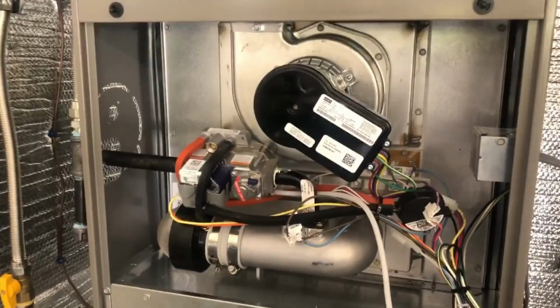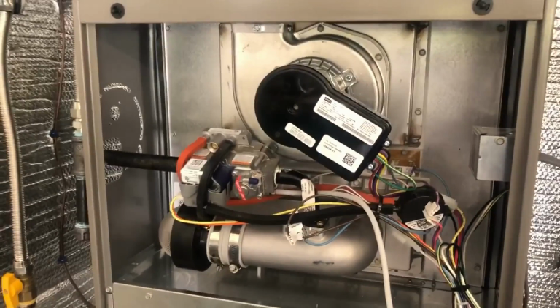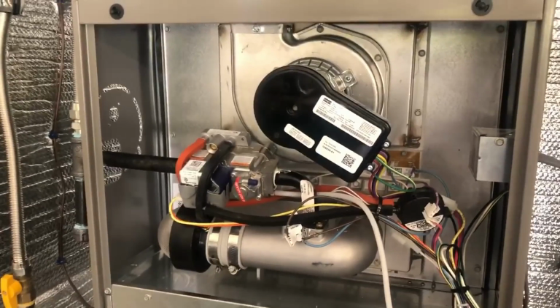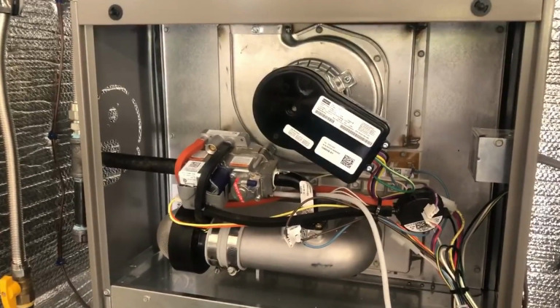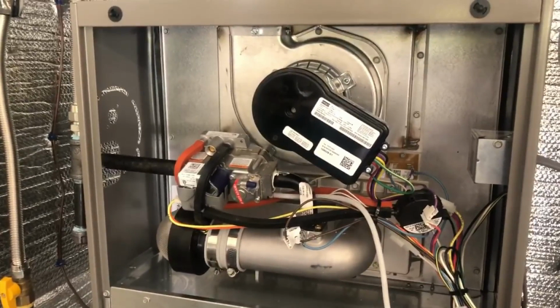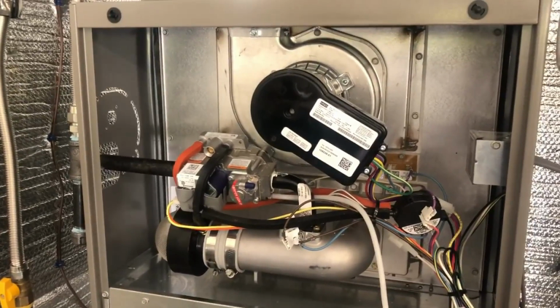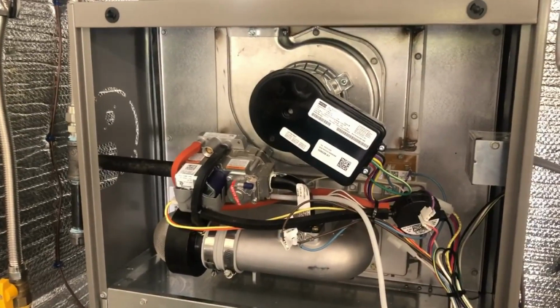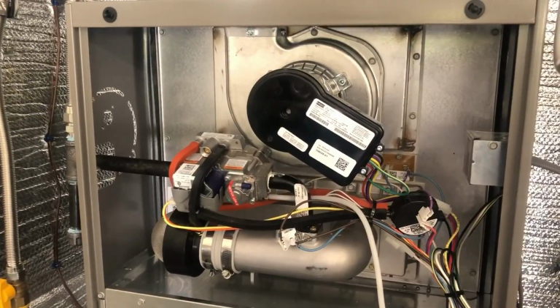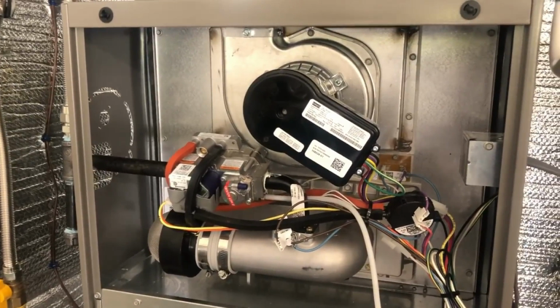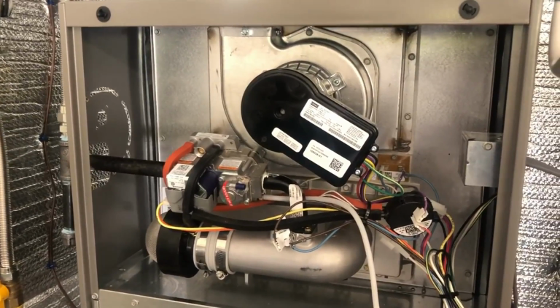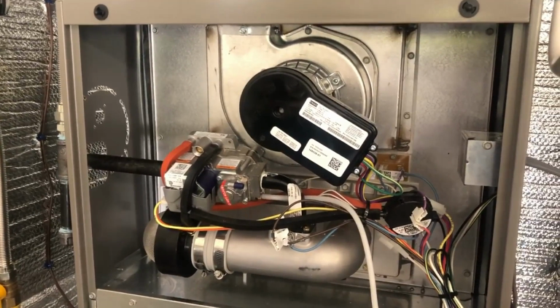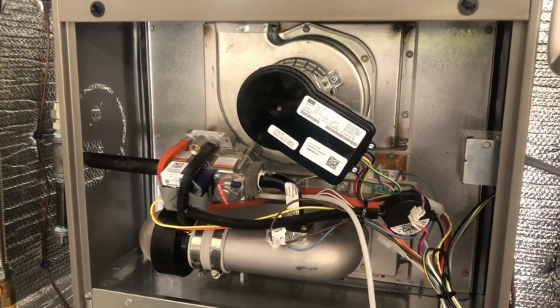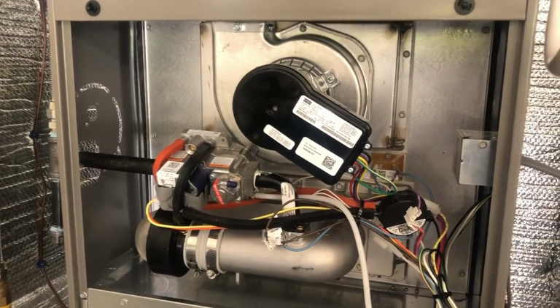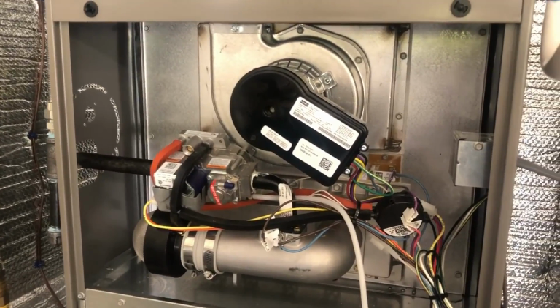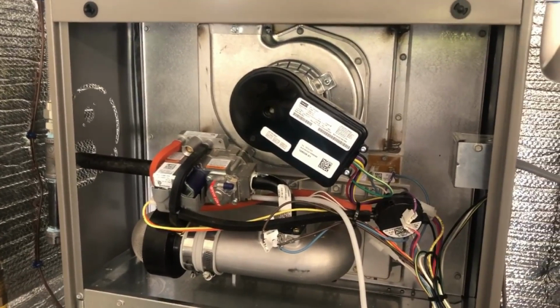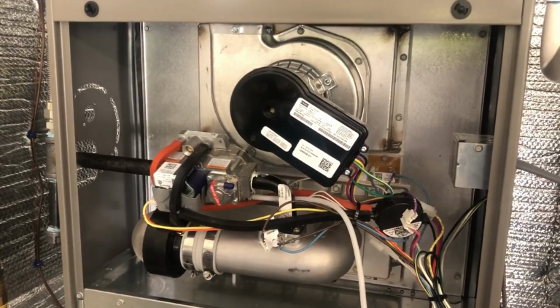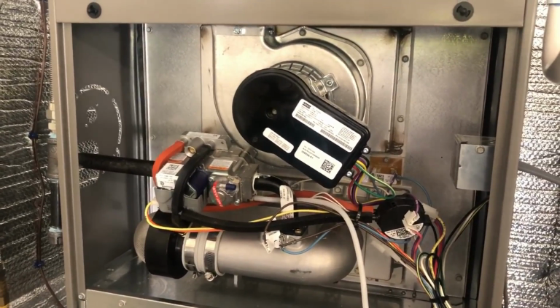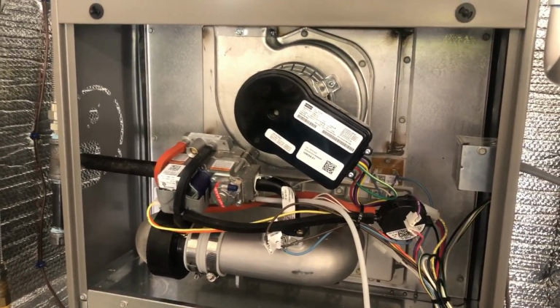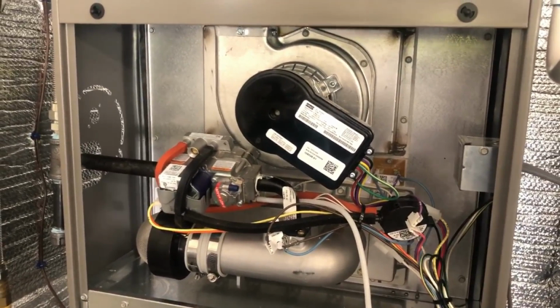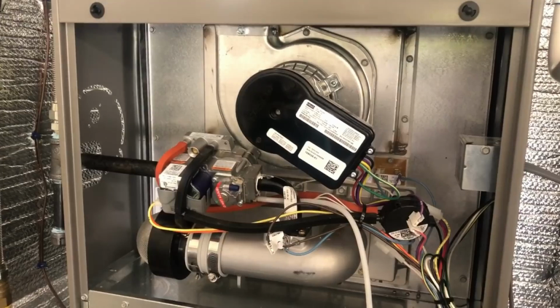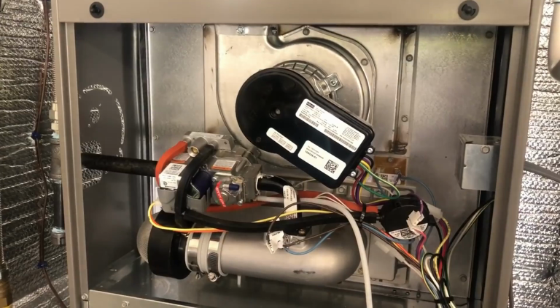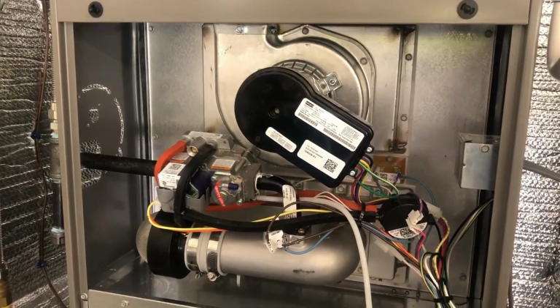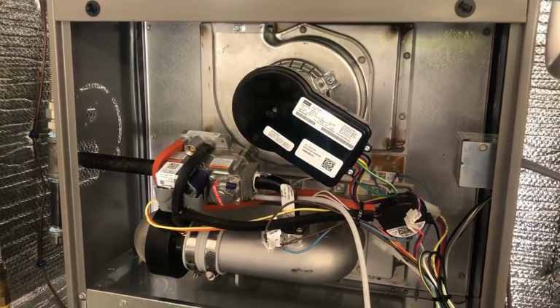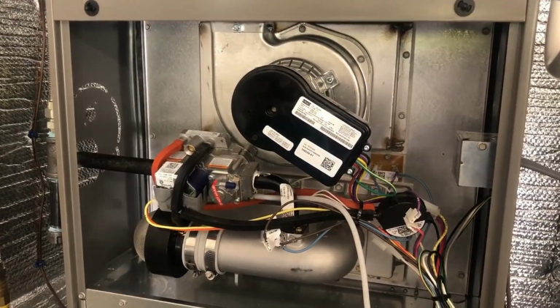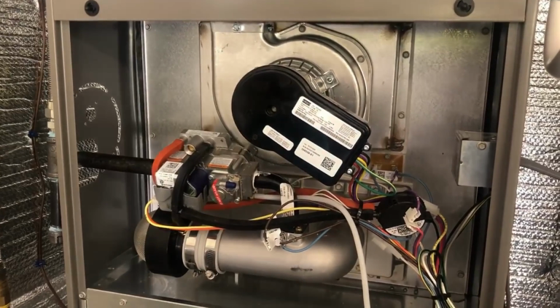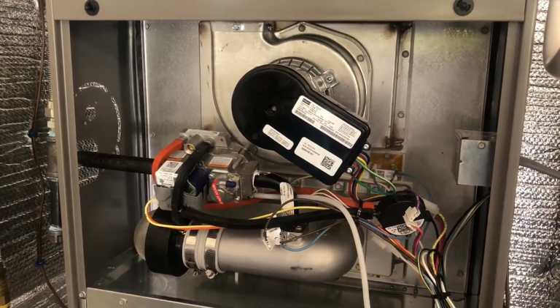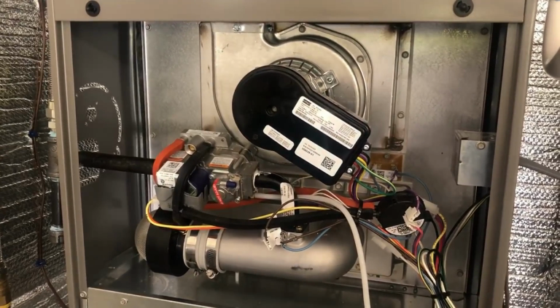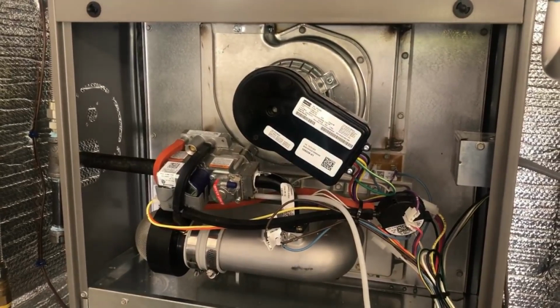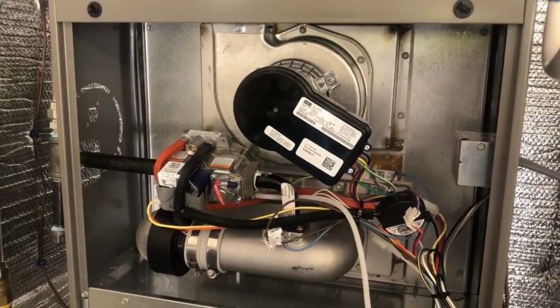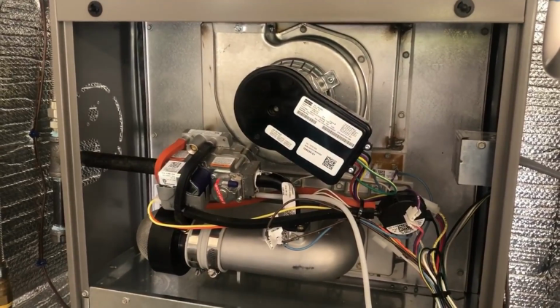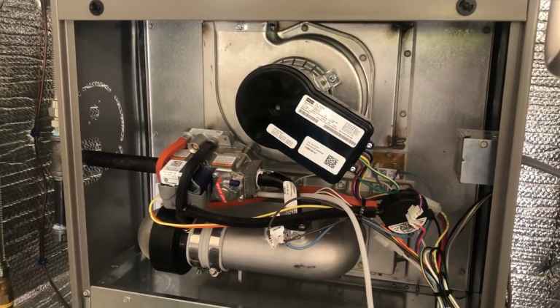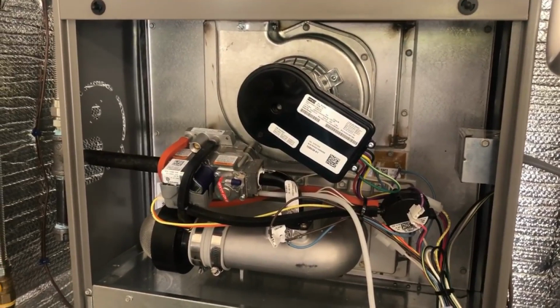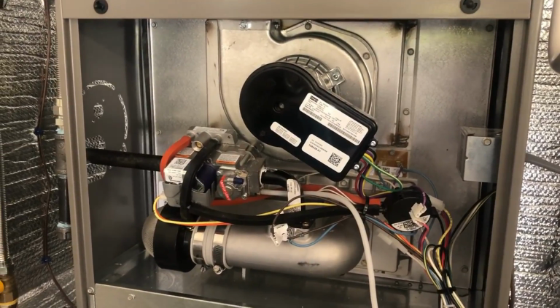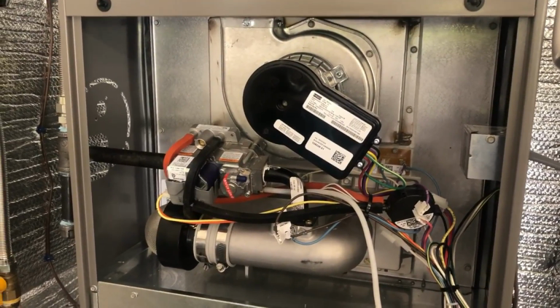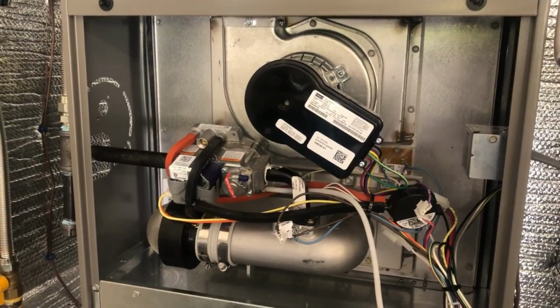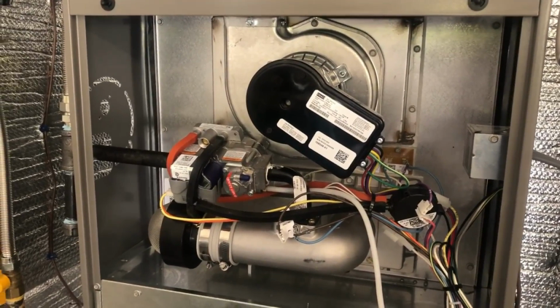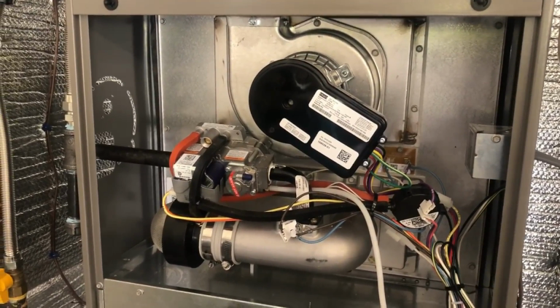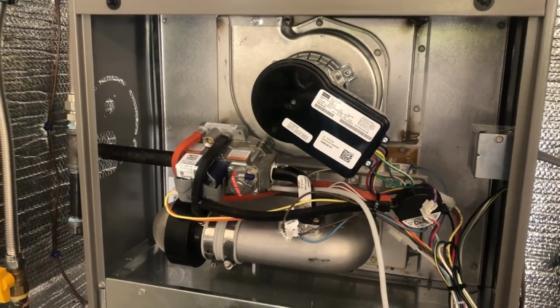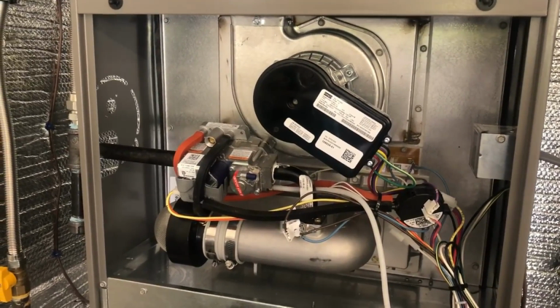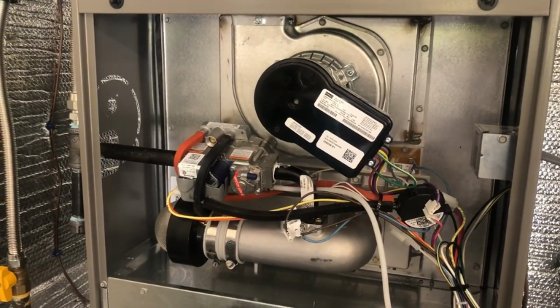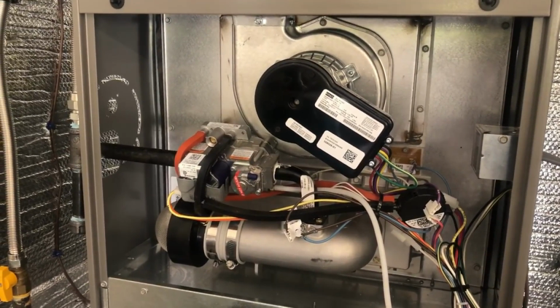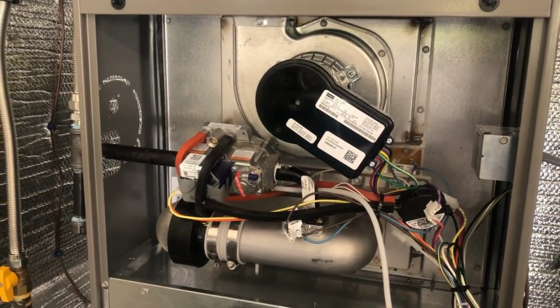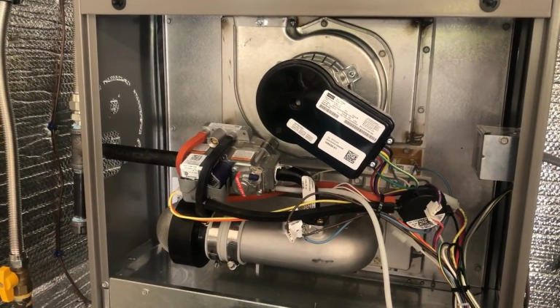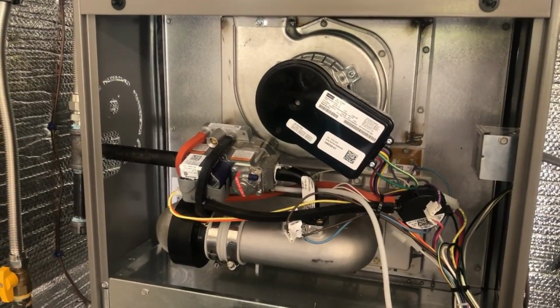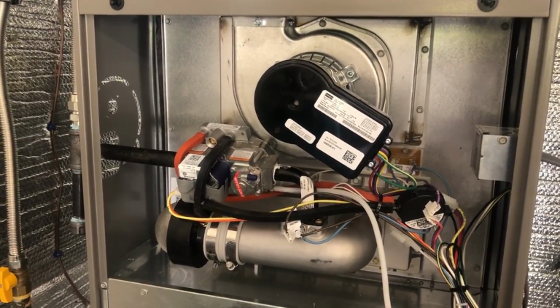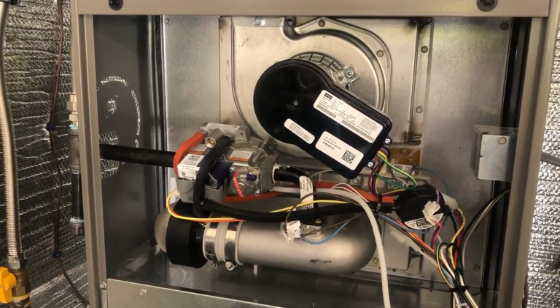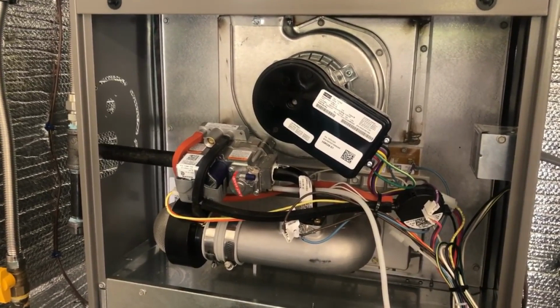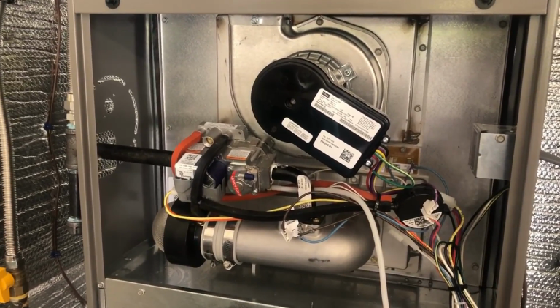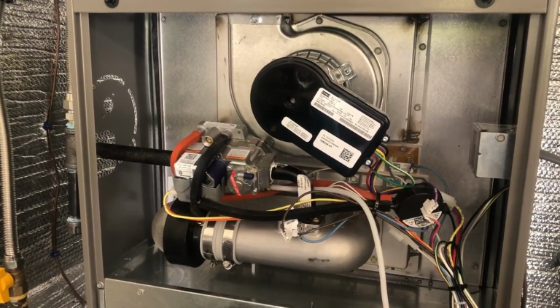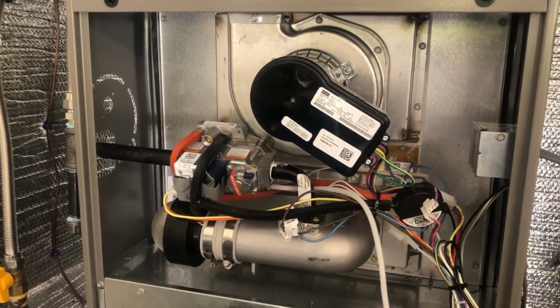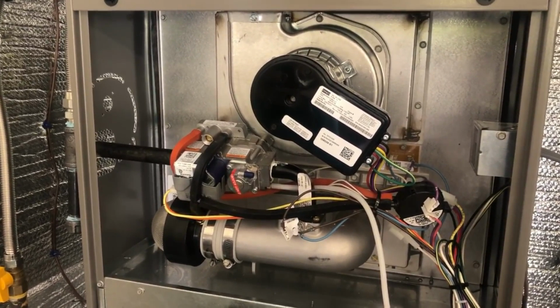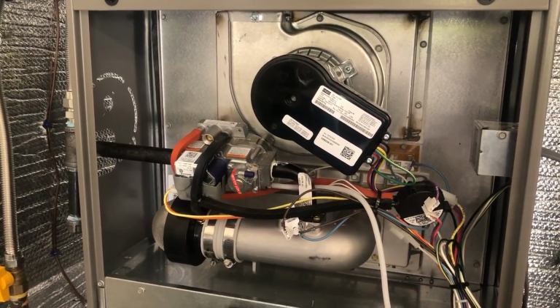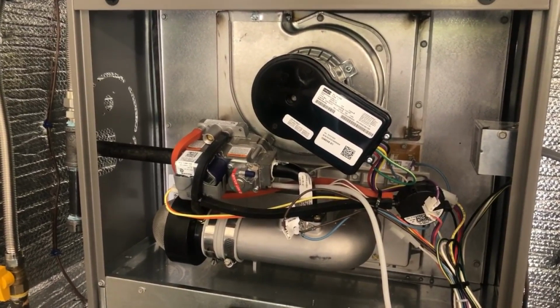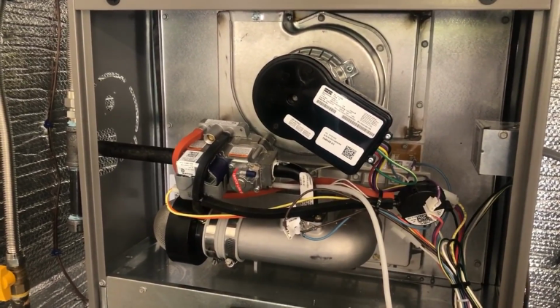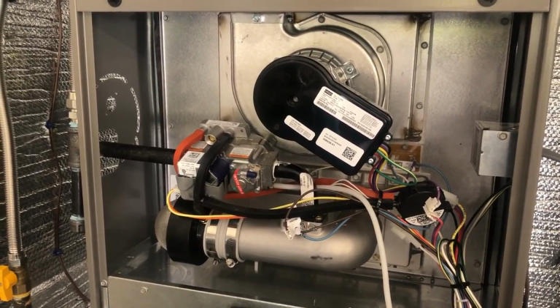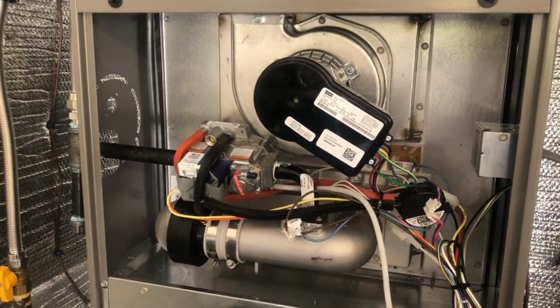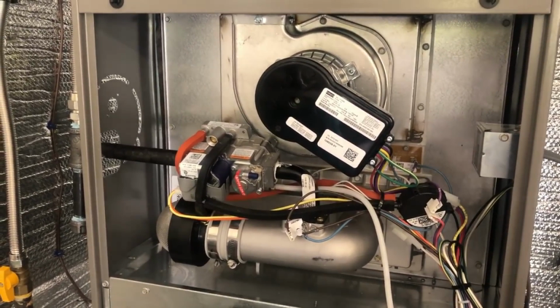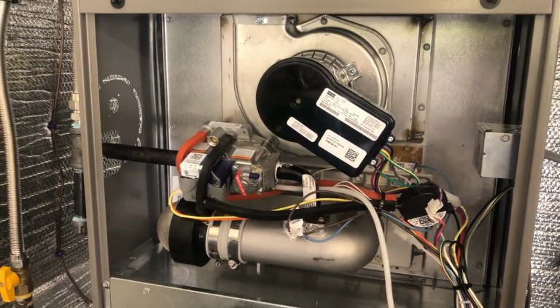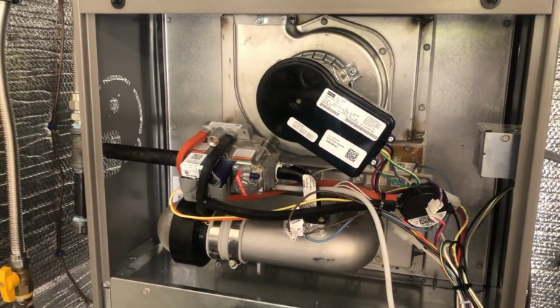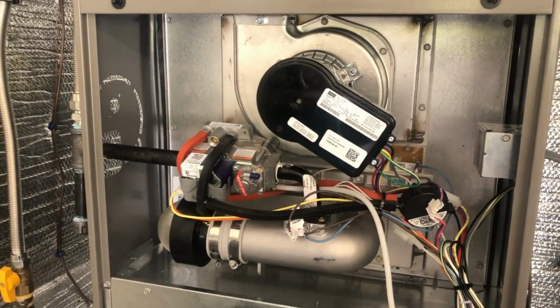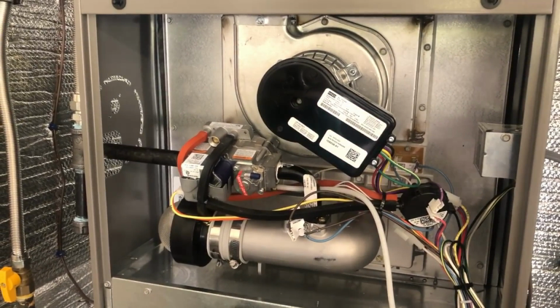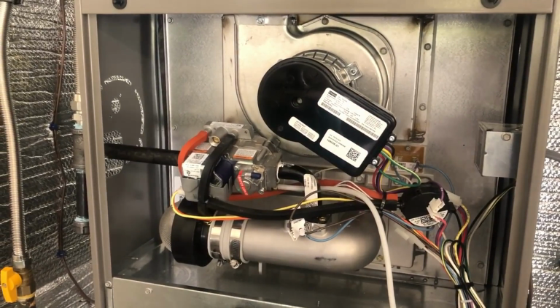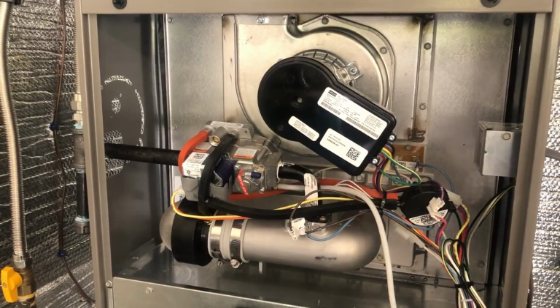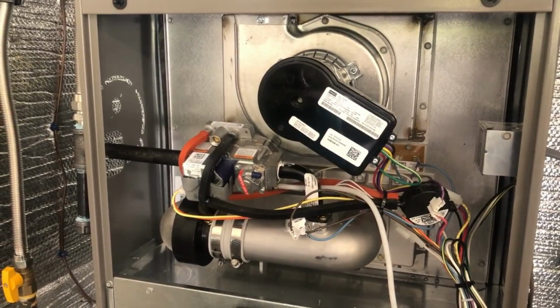And that's how you set up an ultra low NOx furnace — Lennox SL 280. Thanks for watching, make sure you like, subscribe, and comment, and we'll see you on the next one.